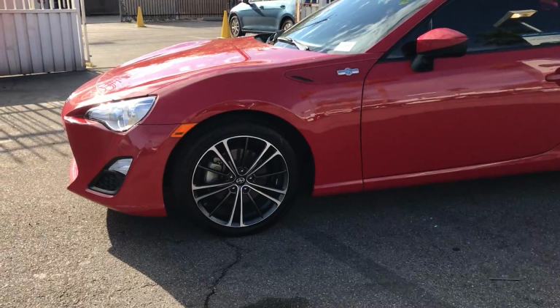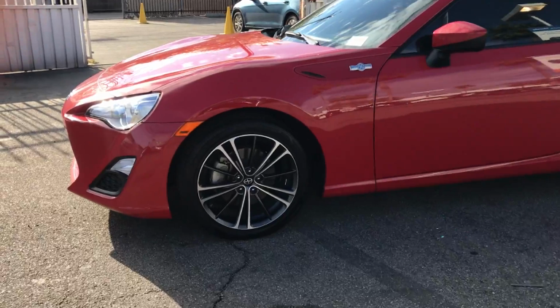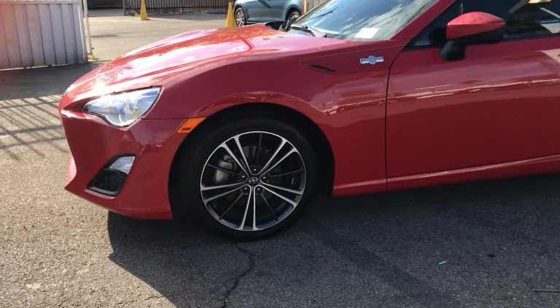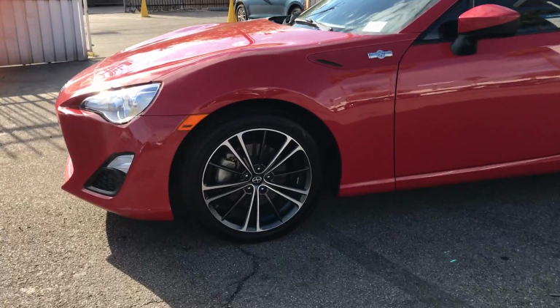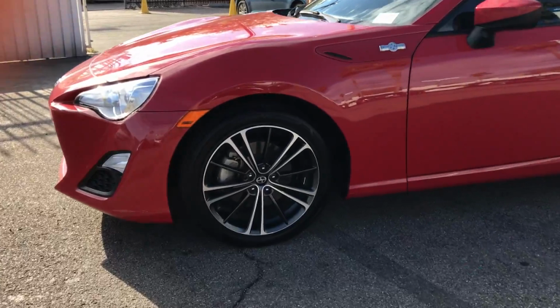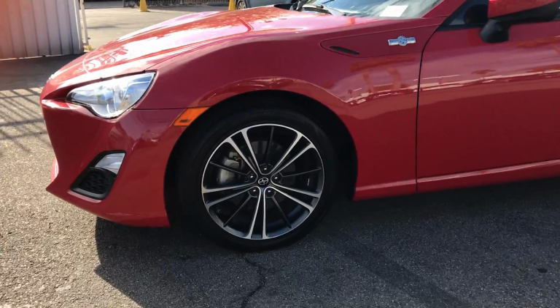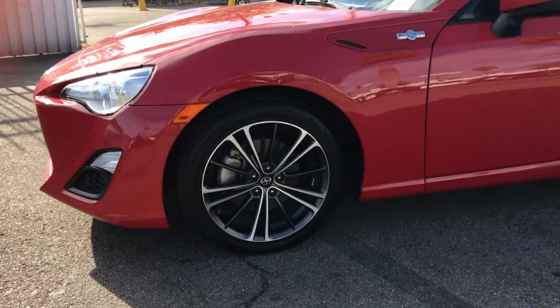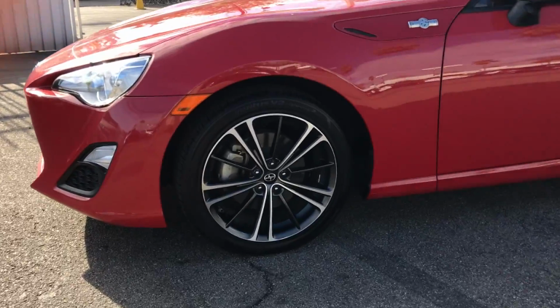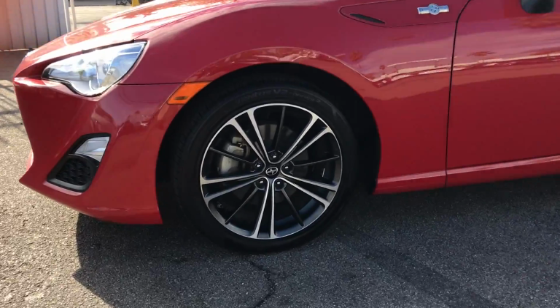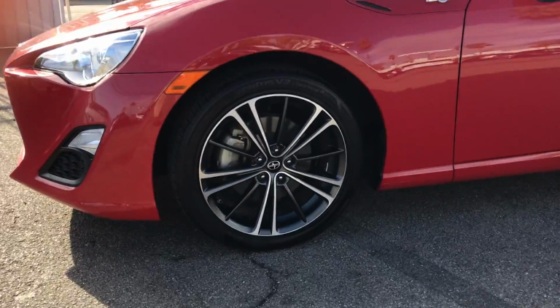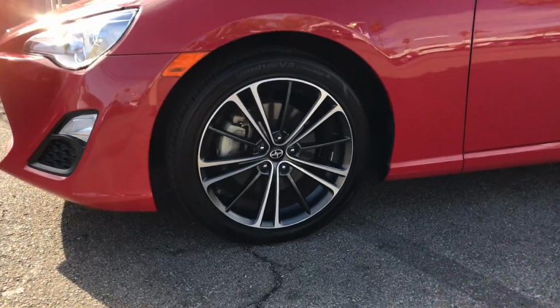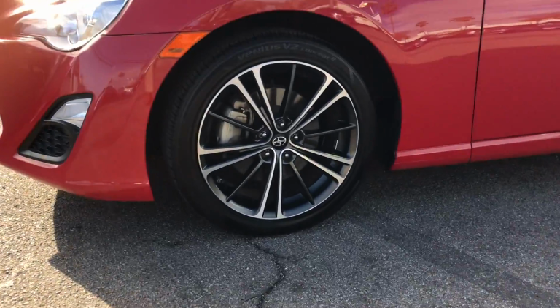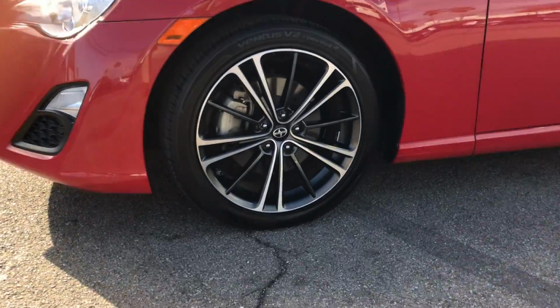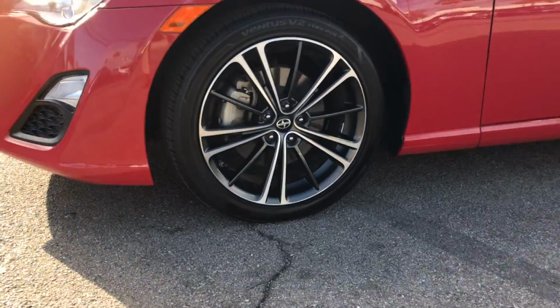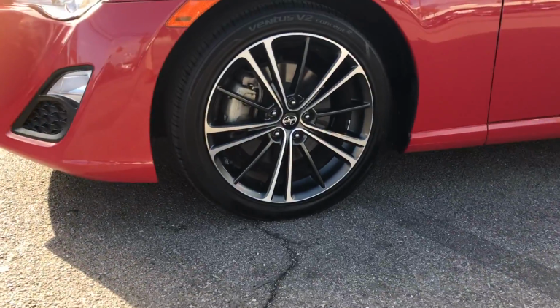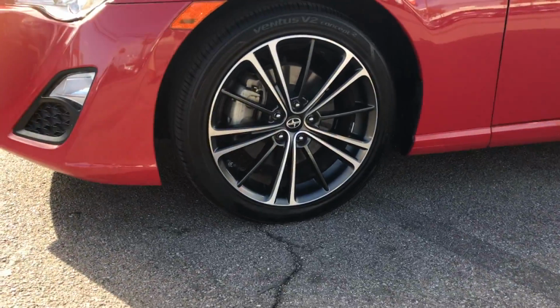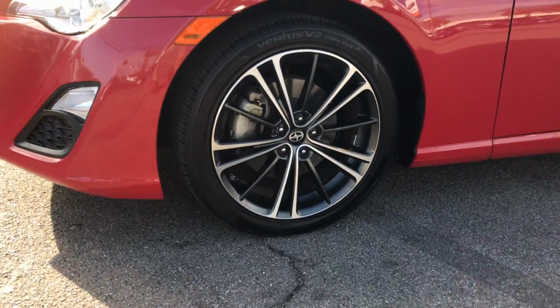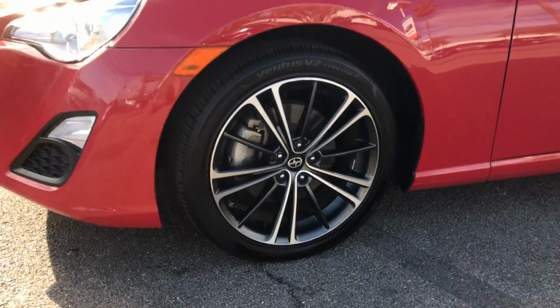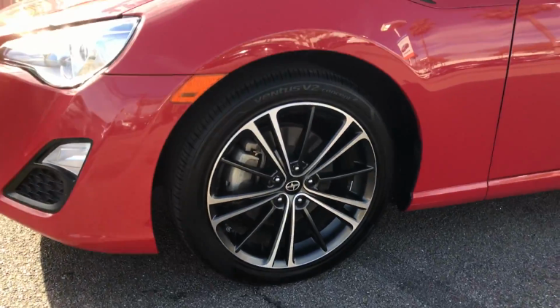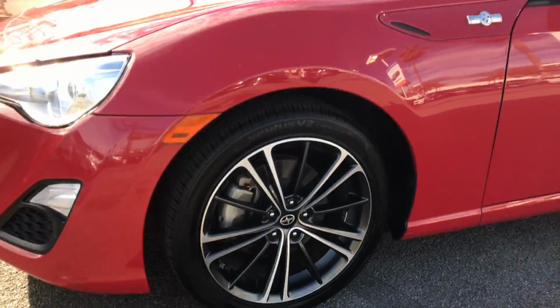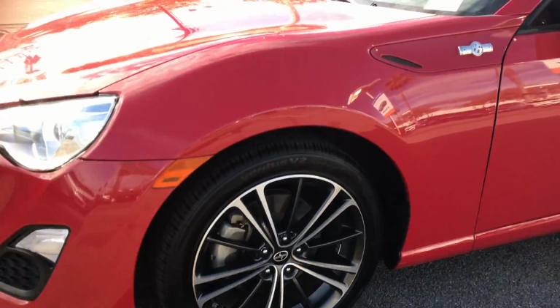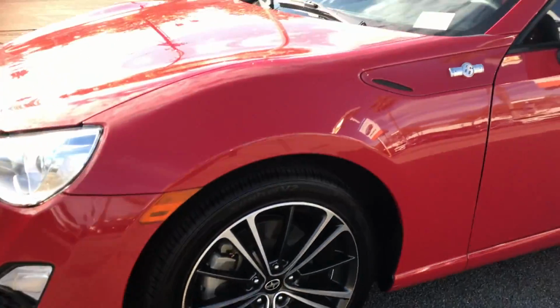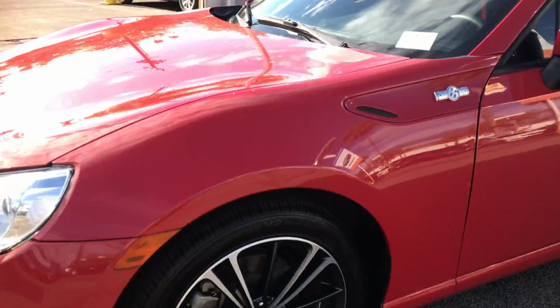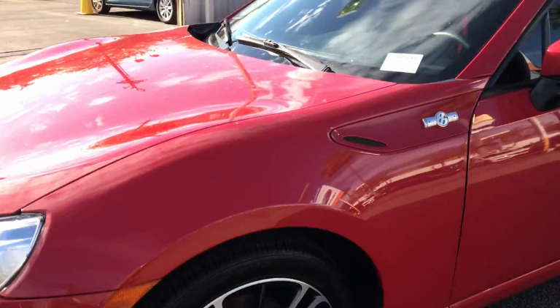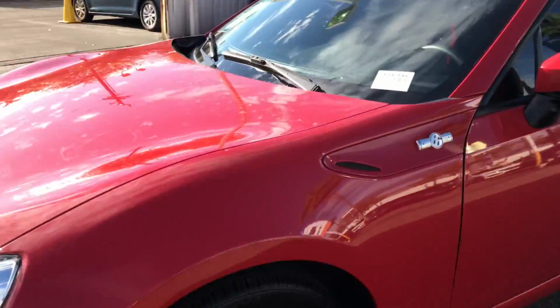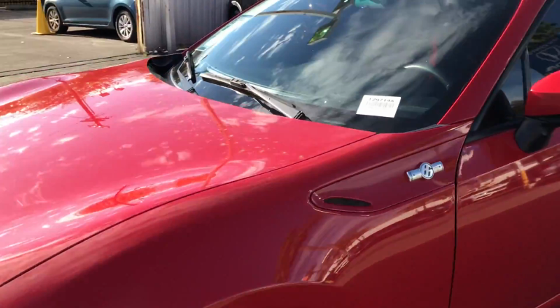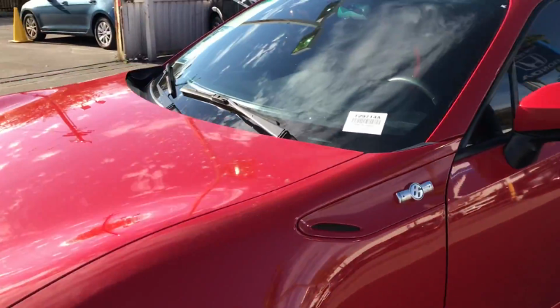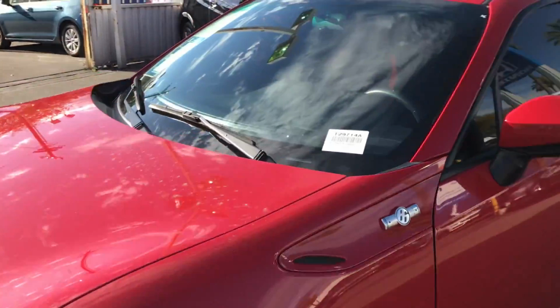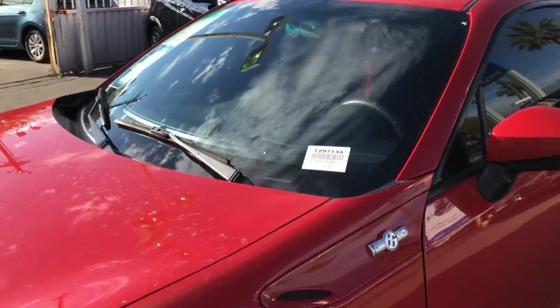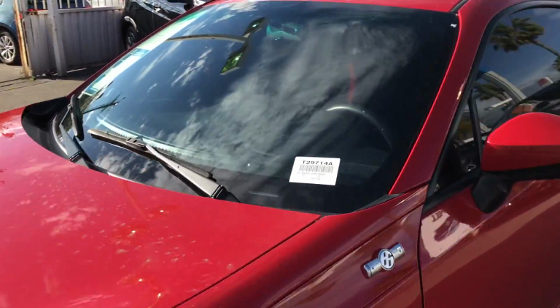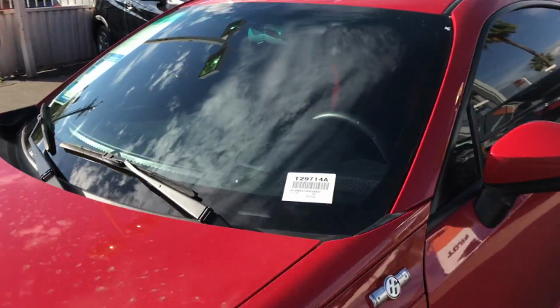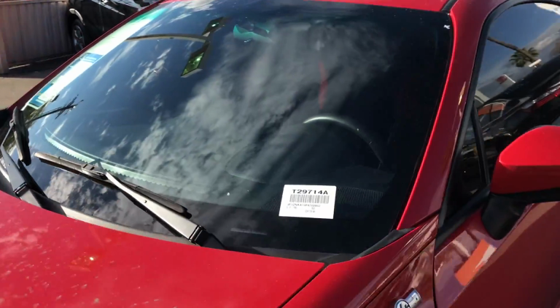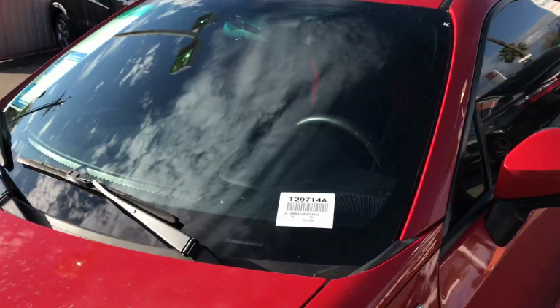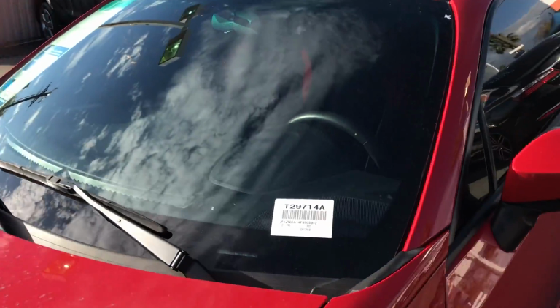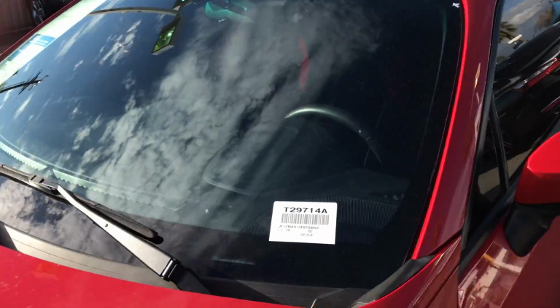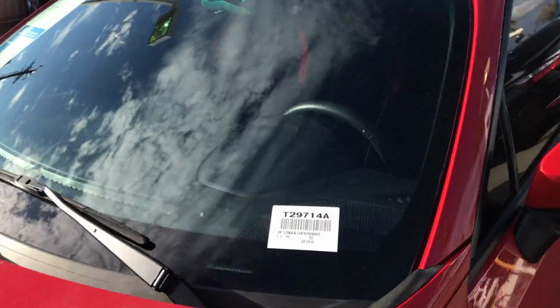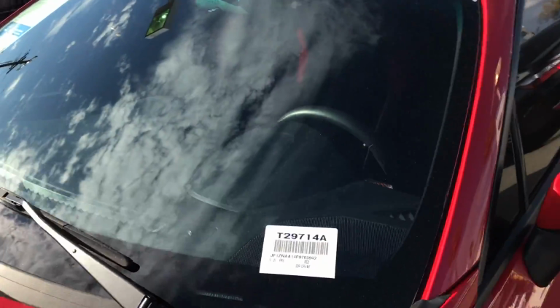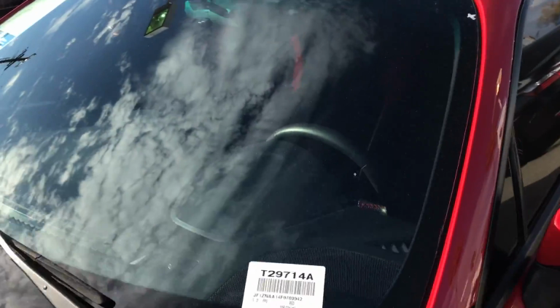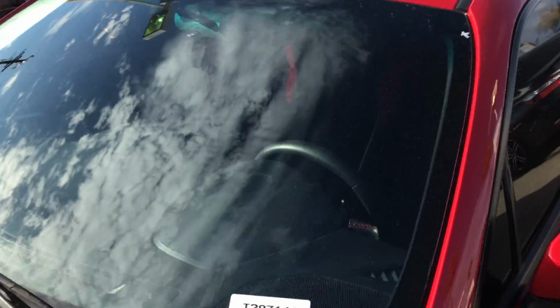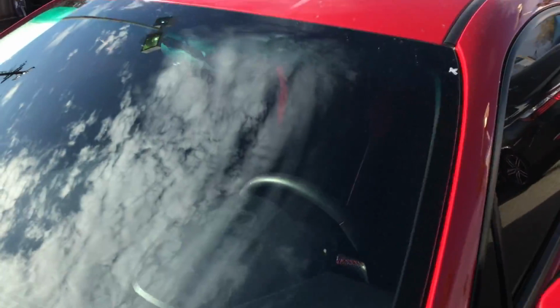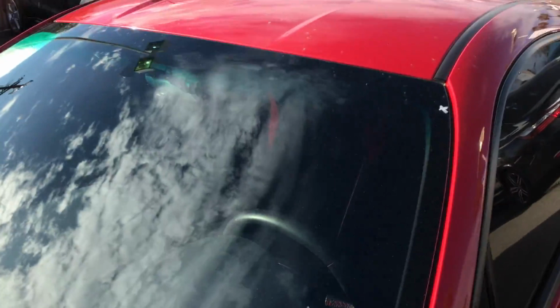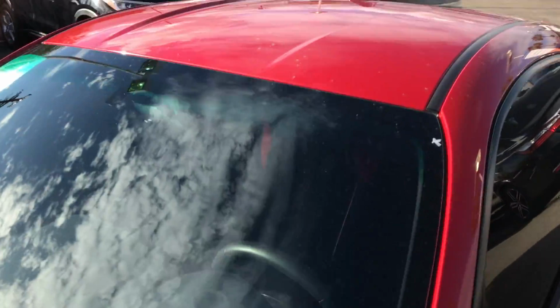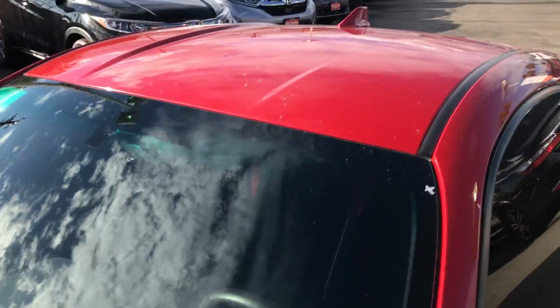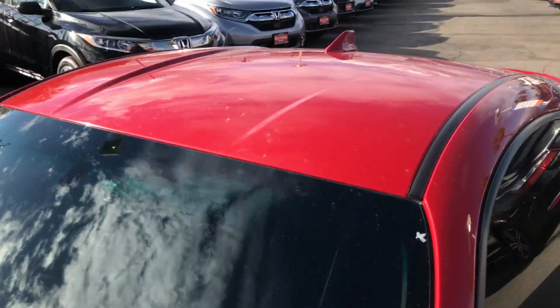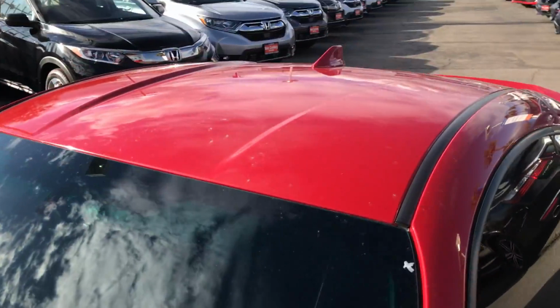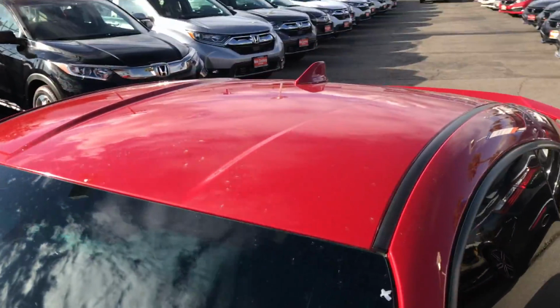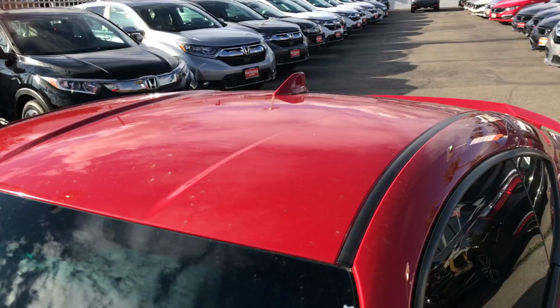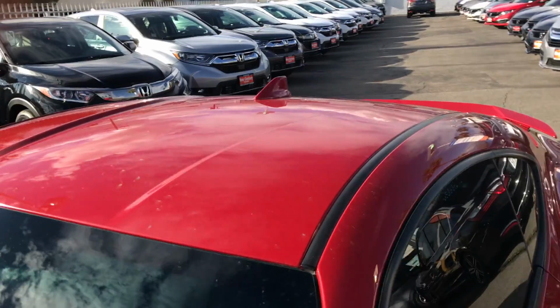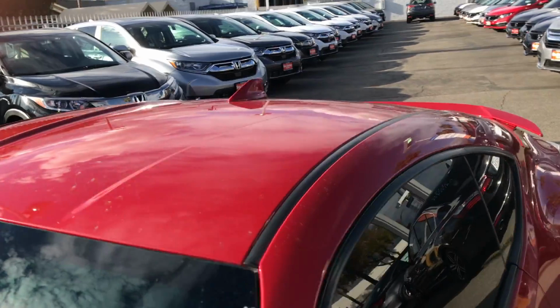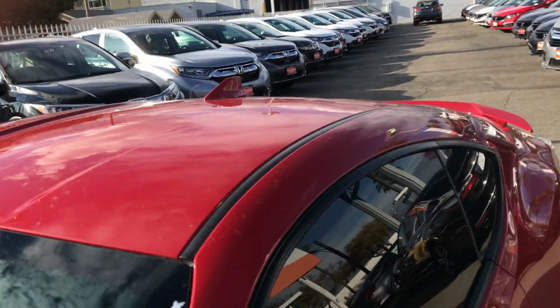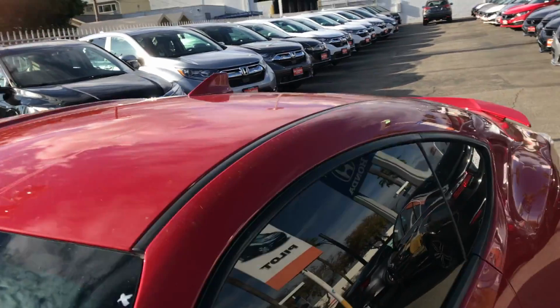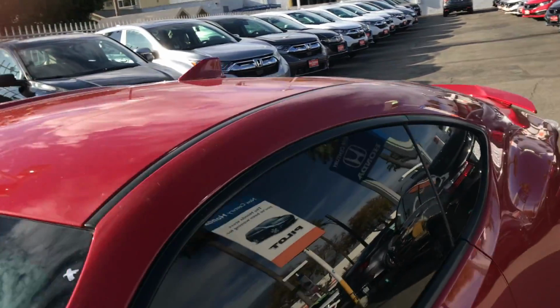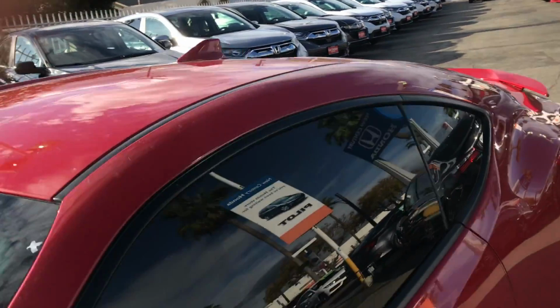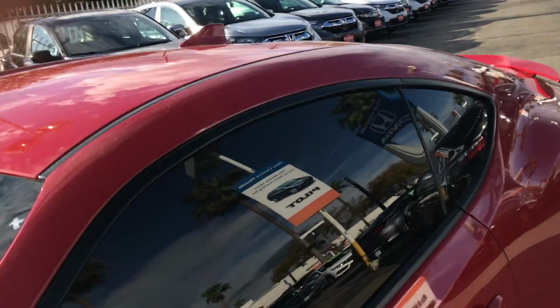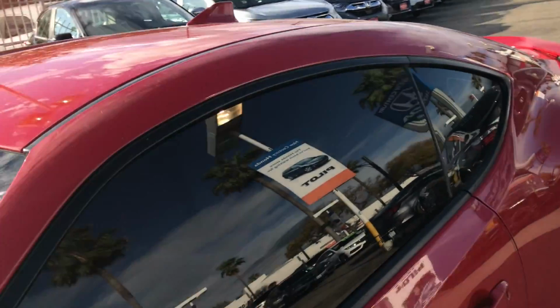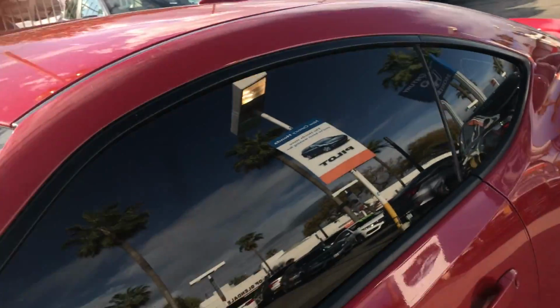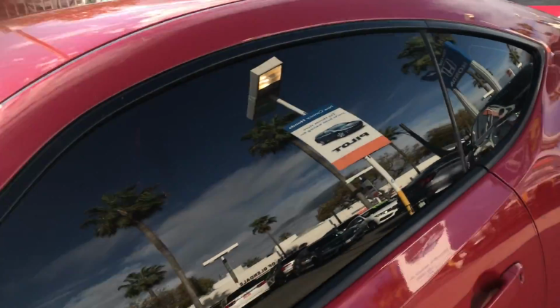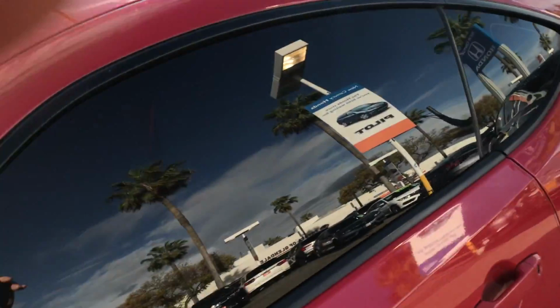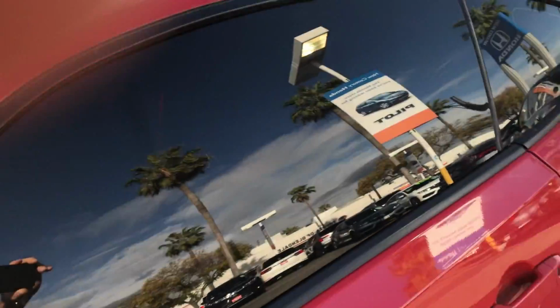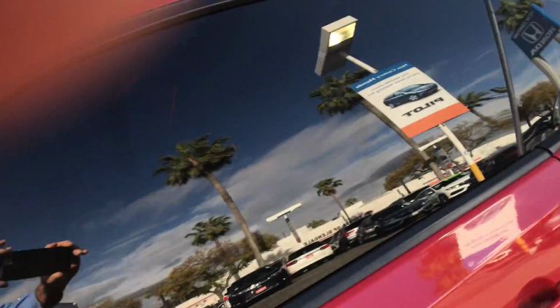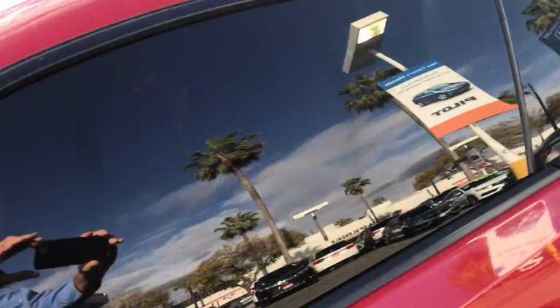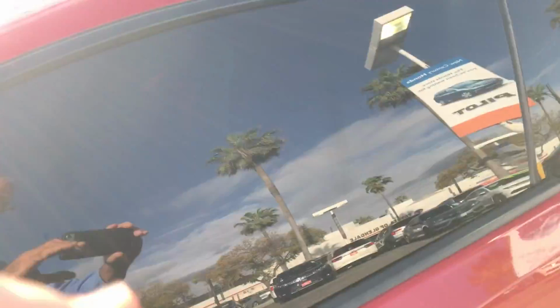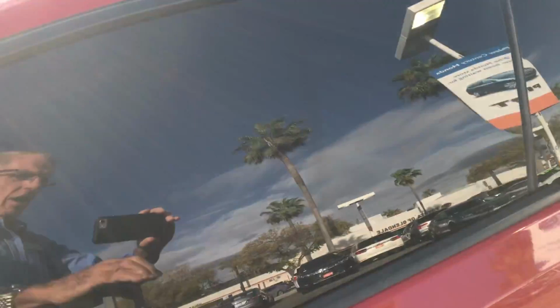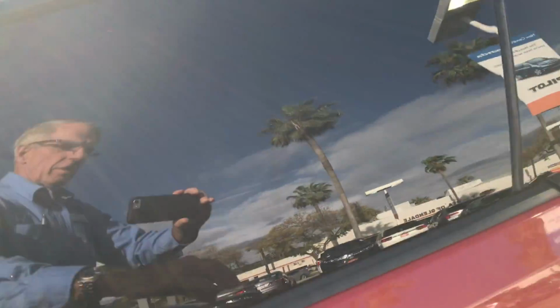This is a cute little car — big alloy rims, sports car red, it's a coupe model, tinted windows.